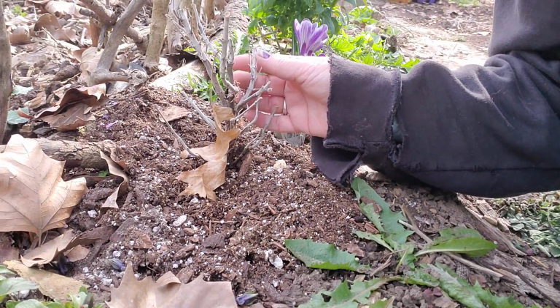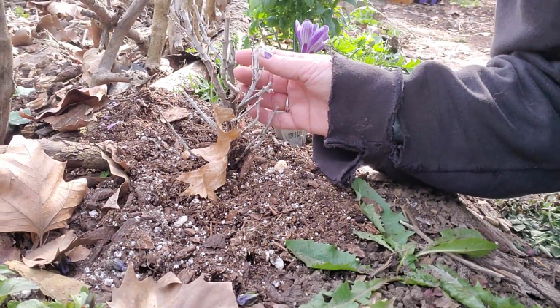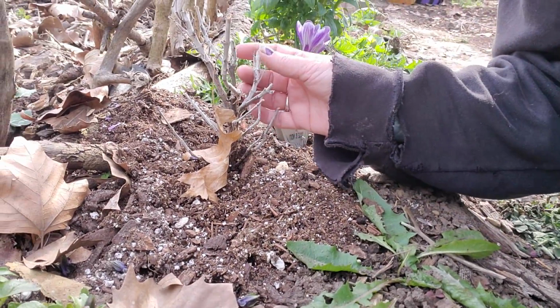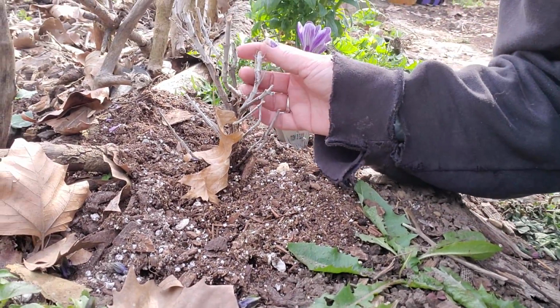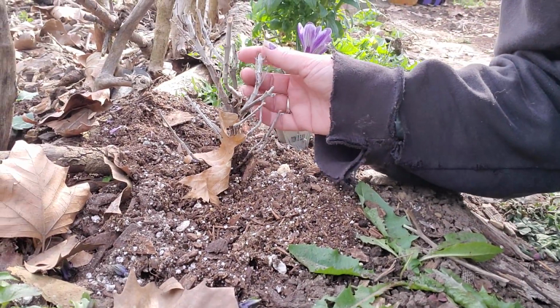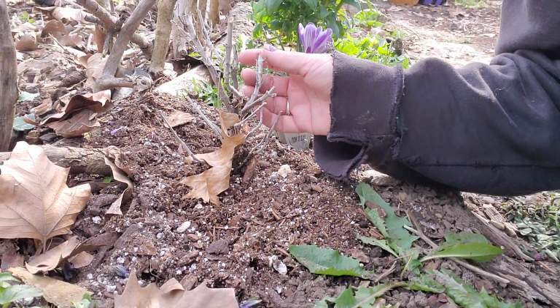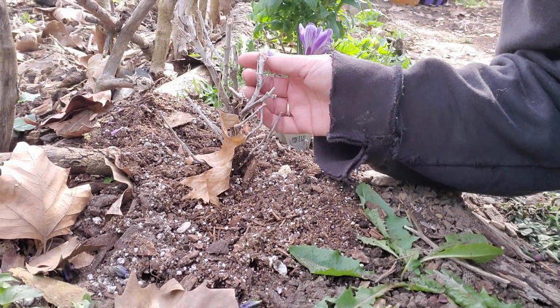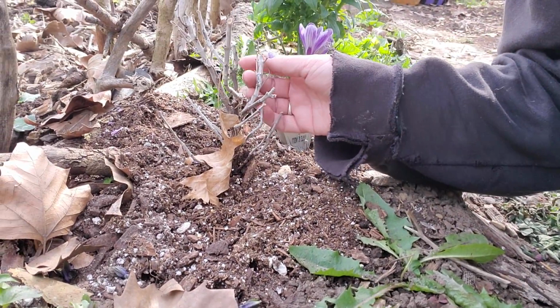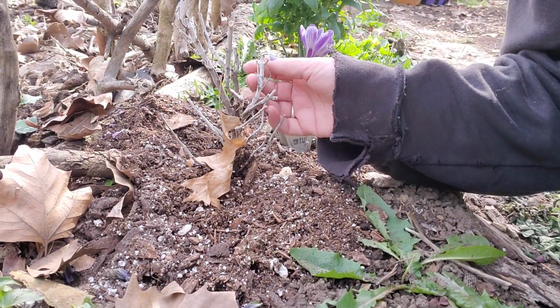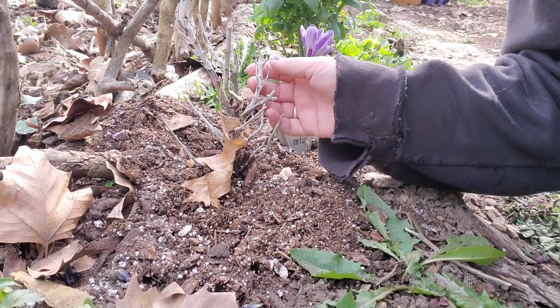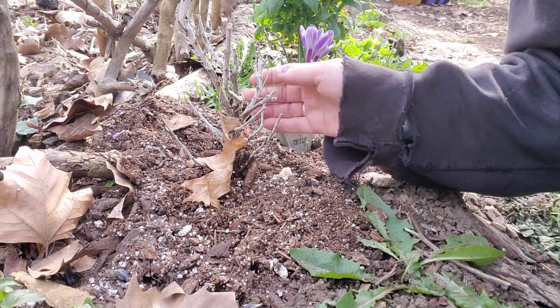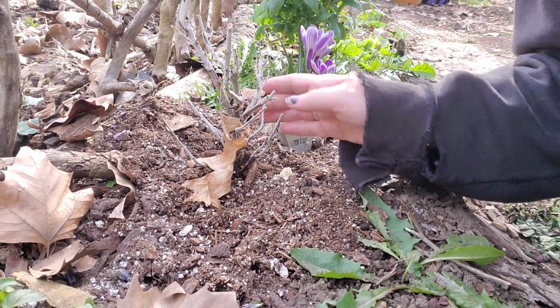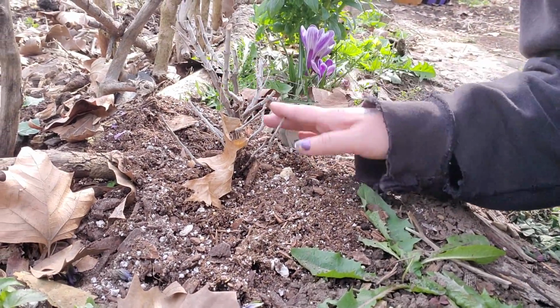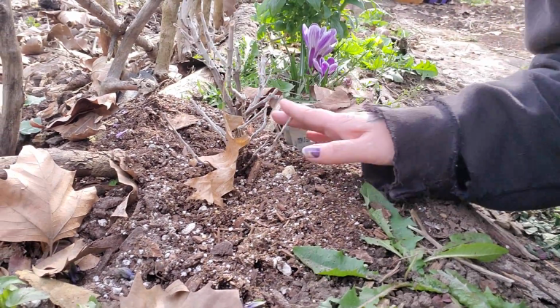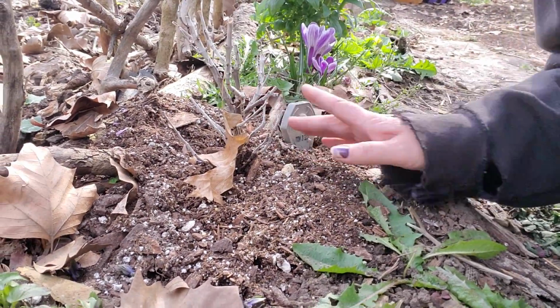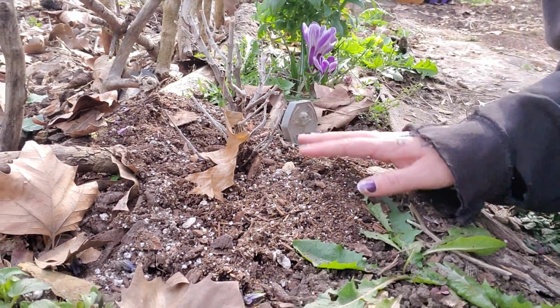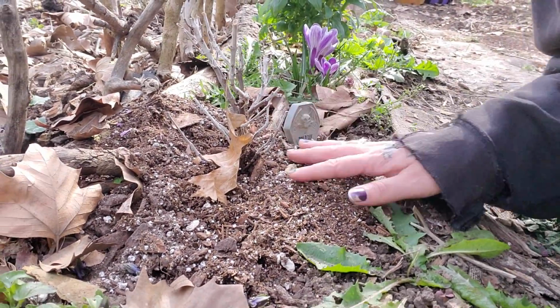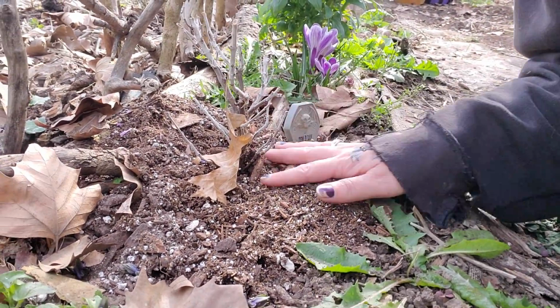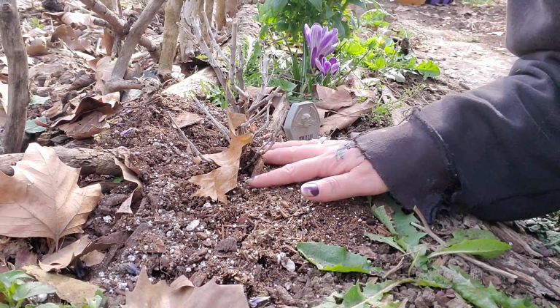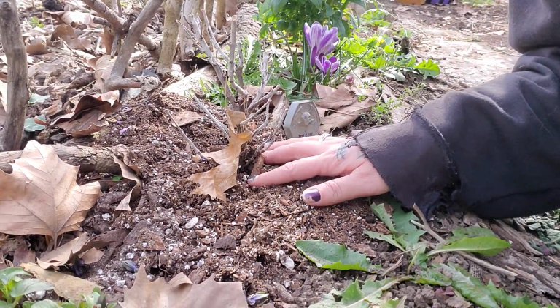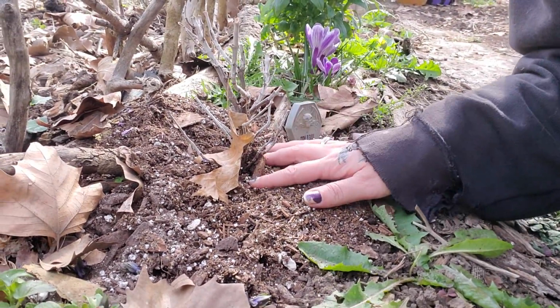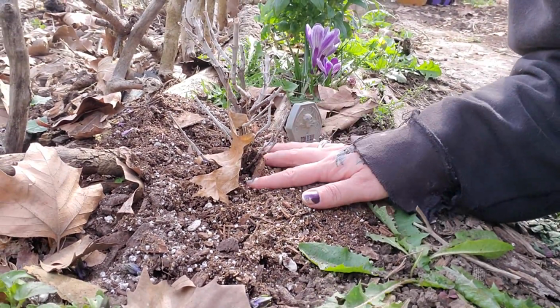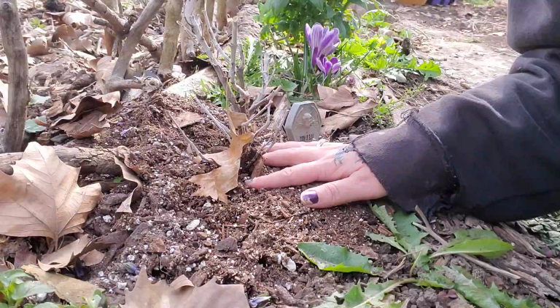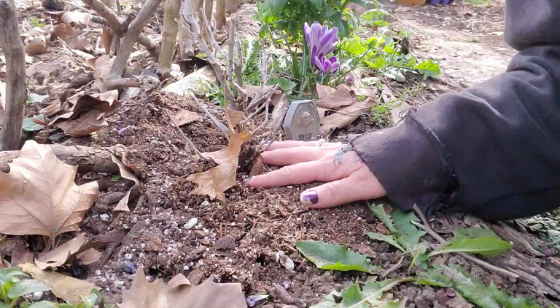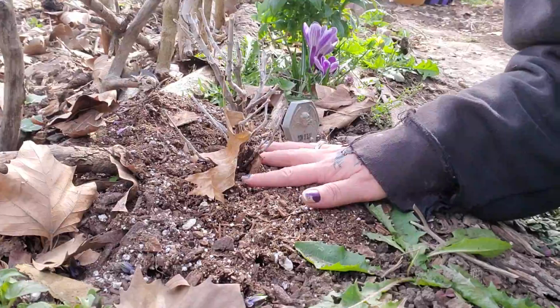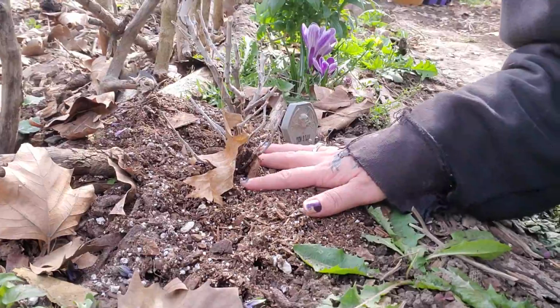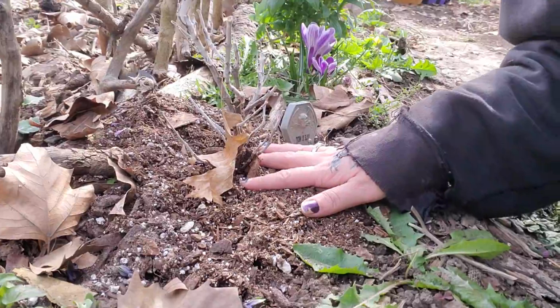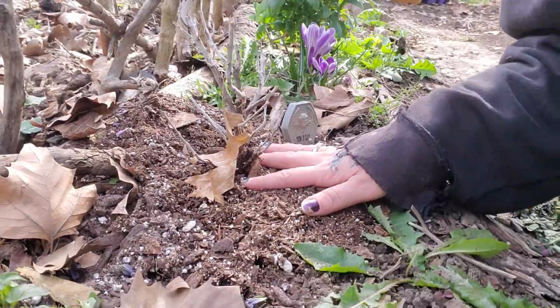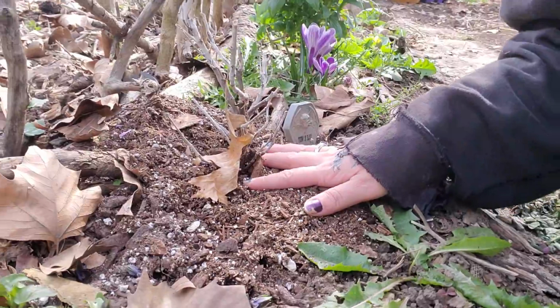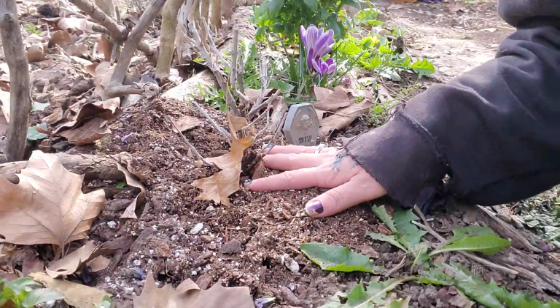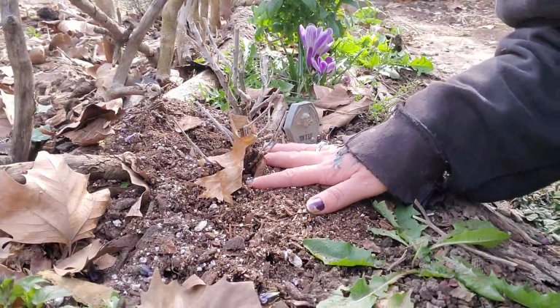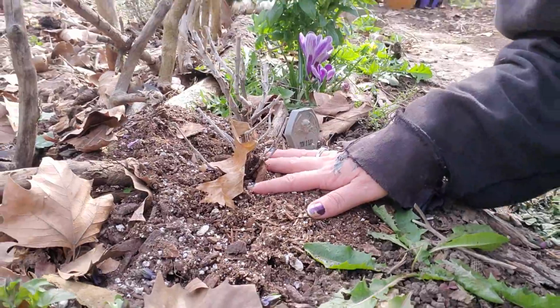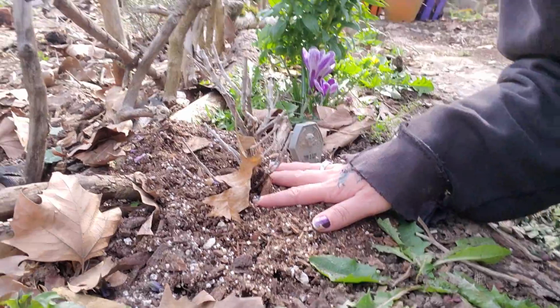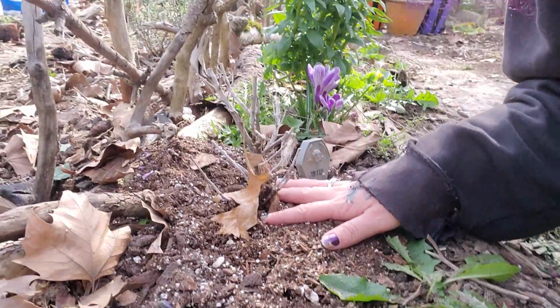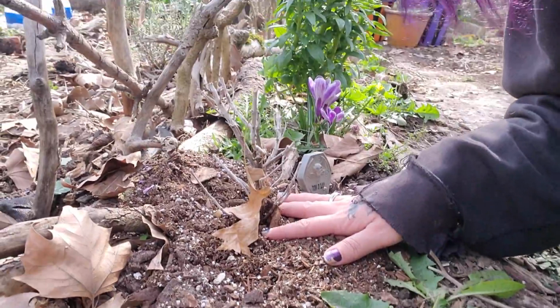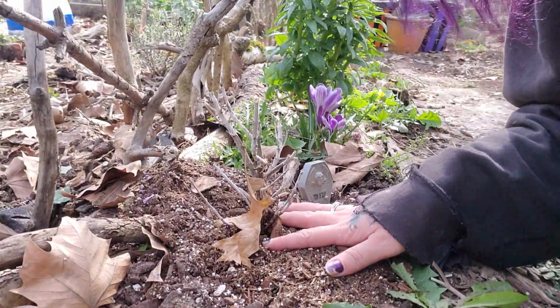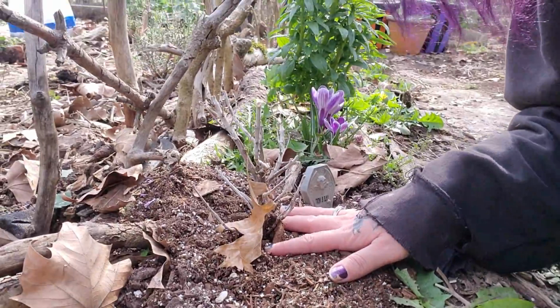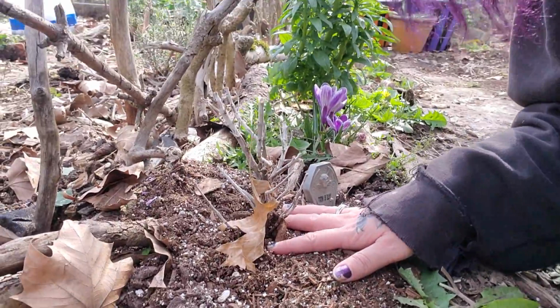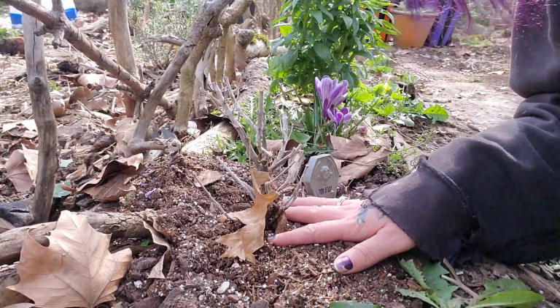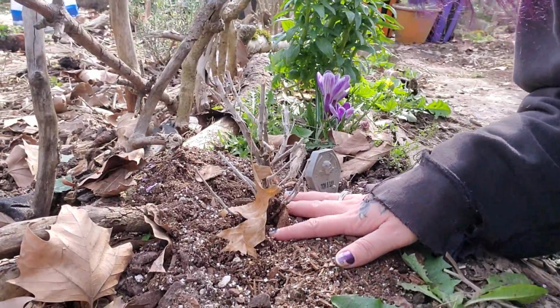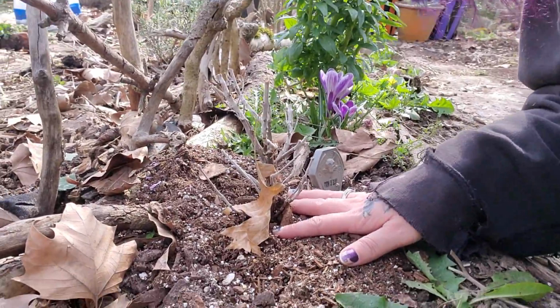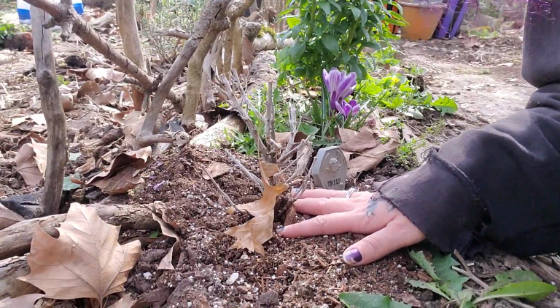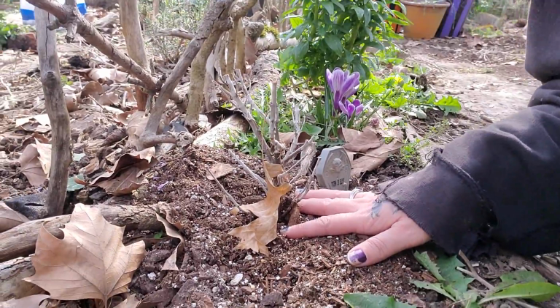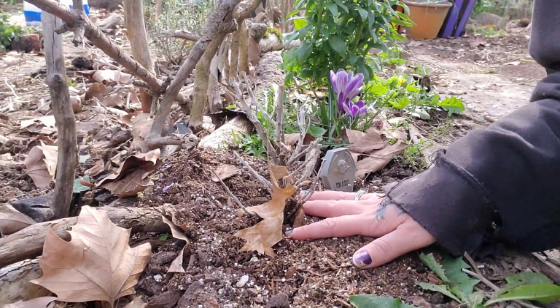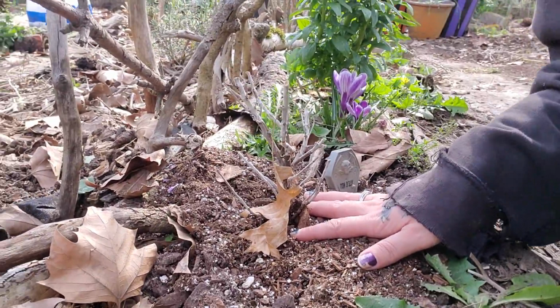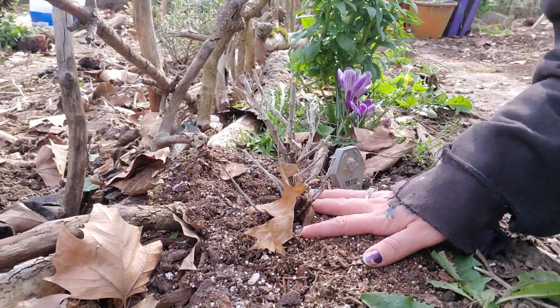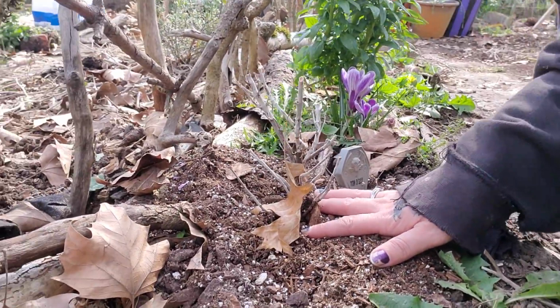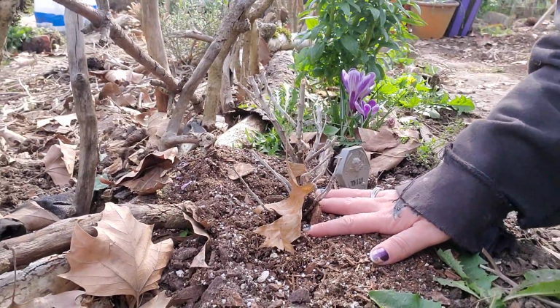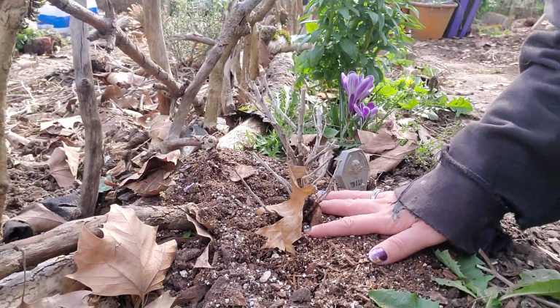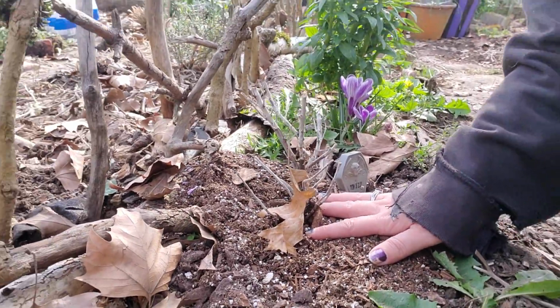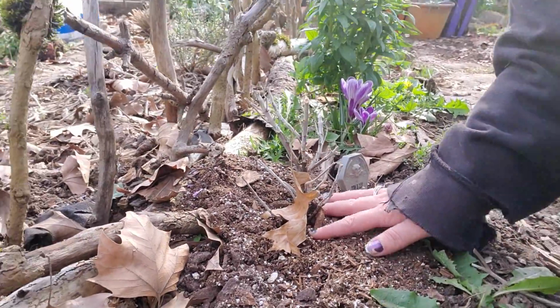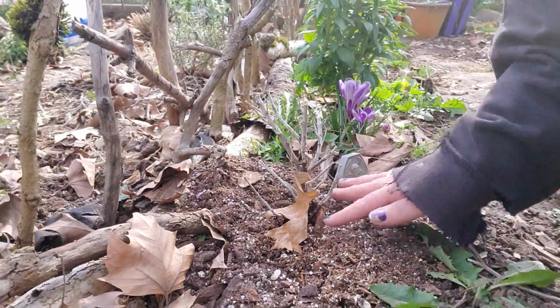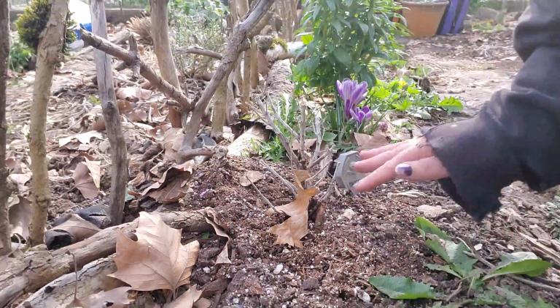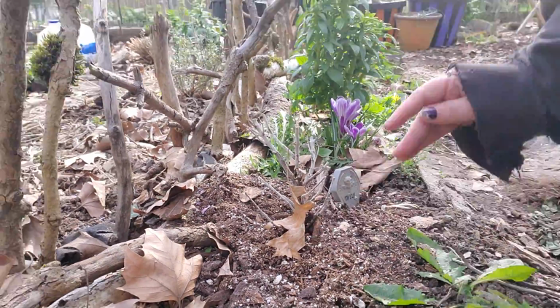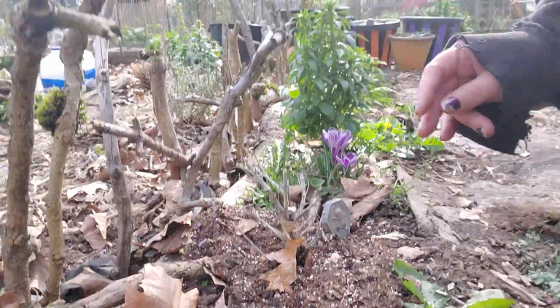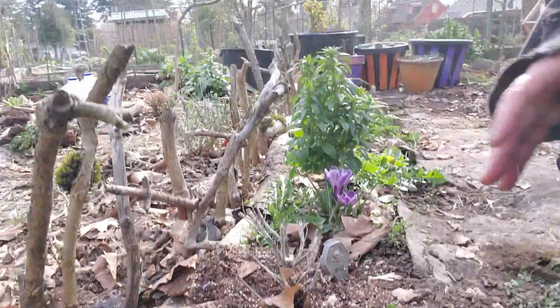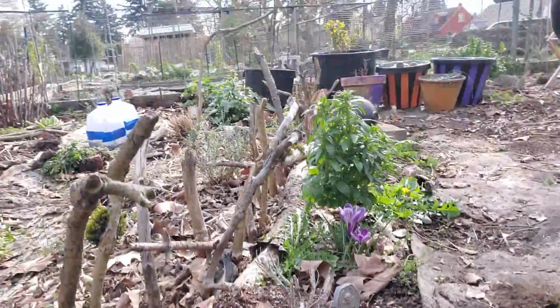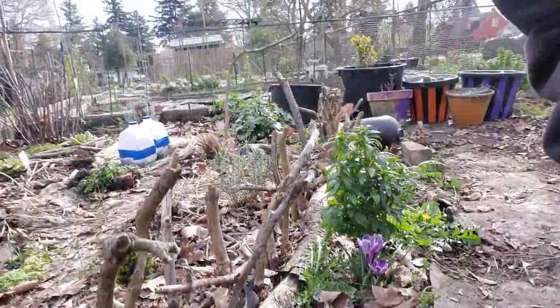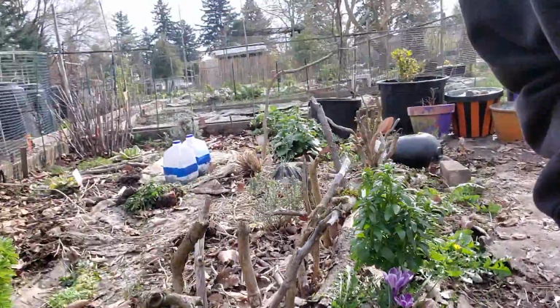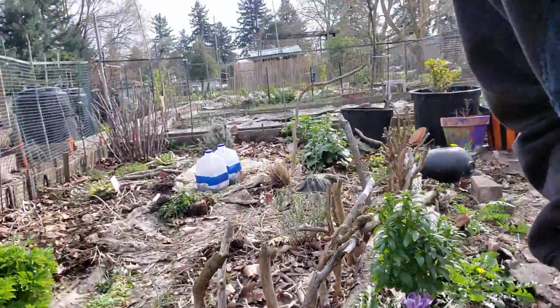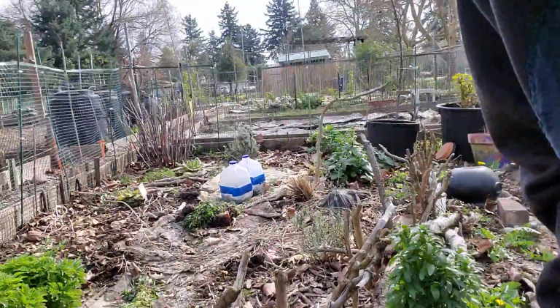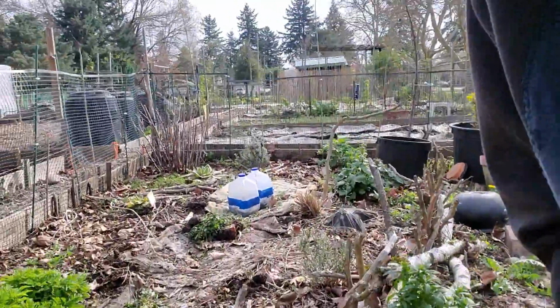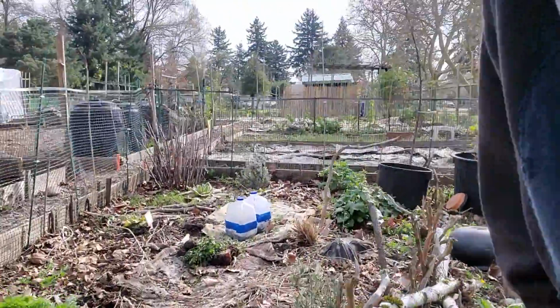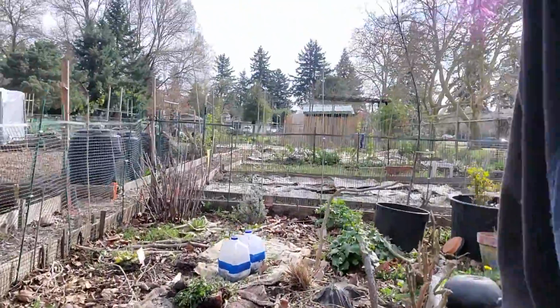This is the sage. I hope it lives. I messed up. That's all my bad.